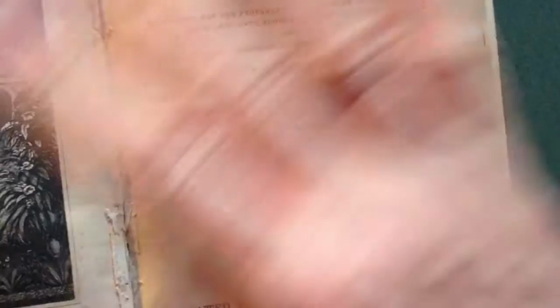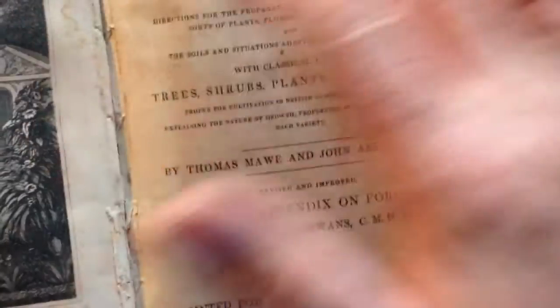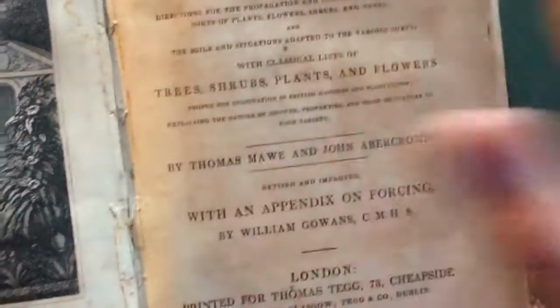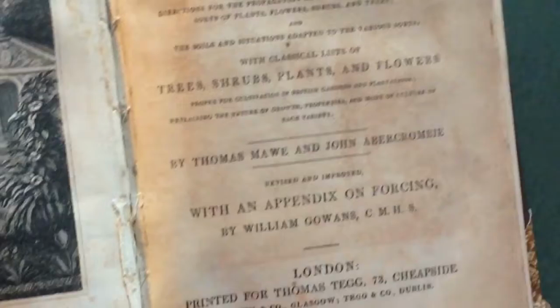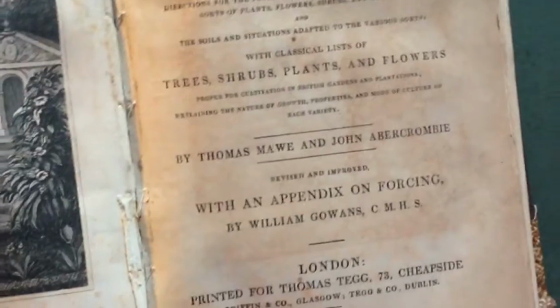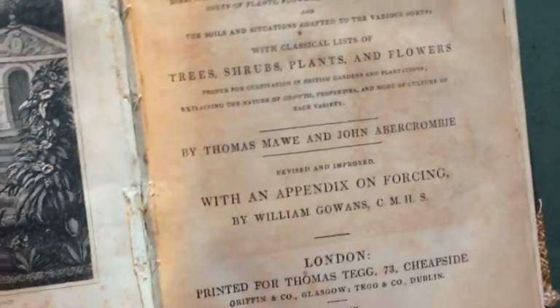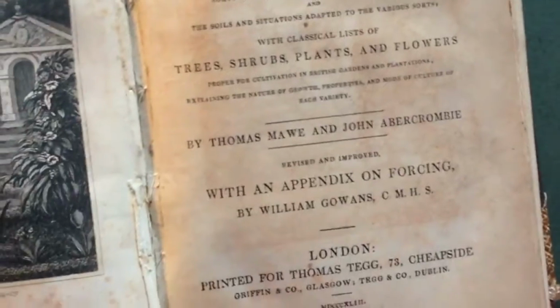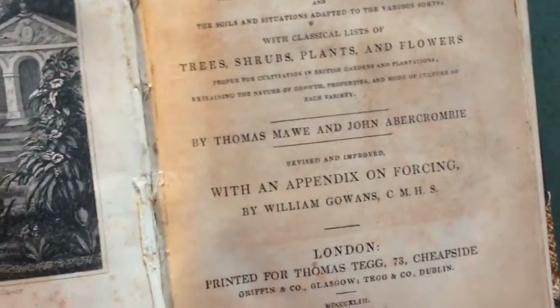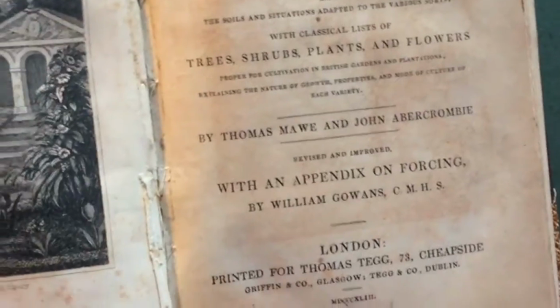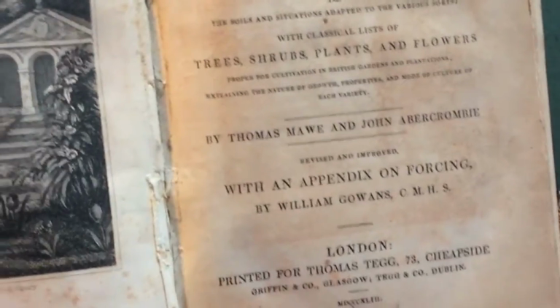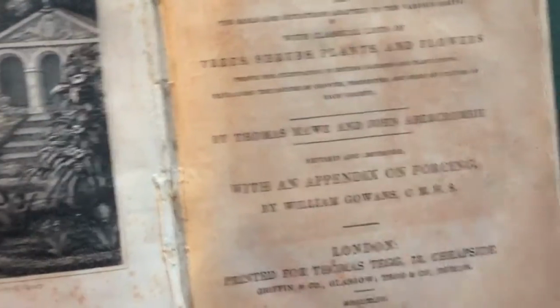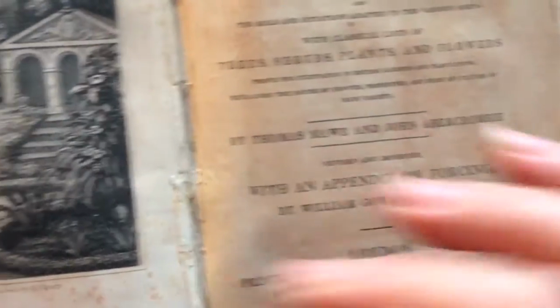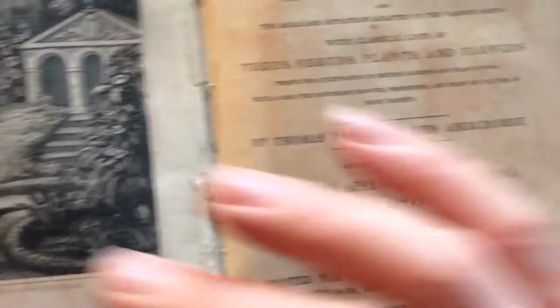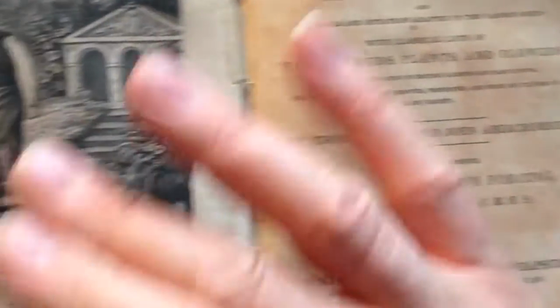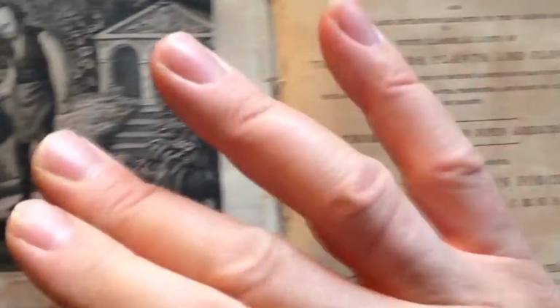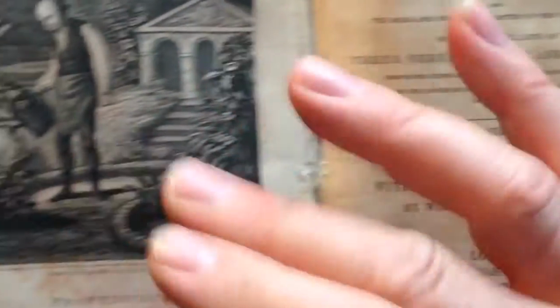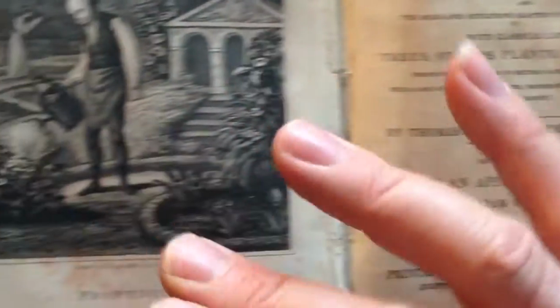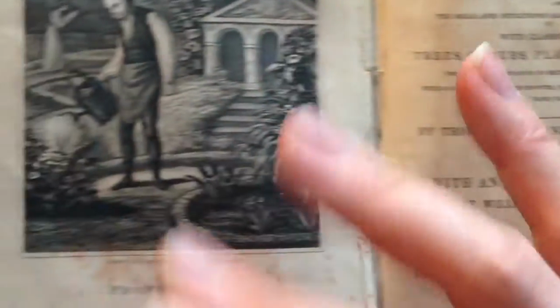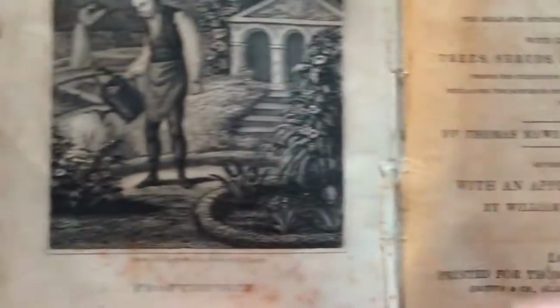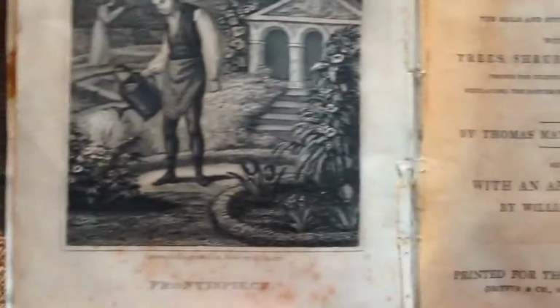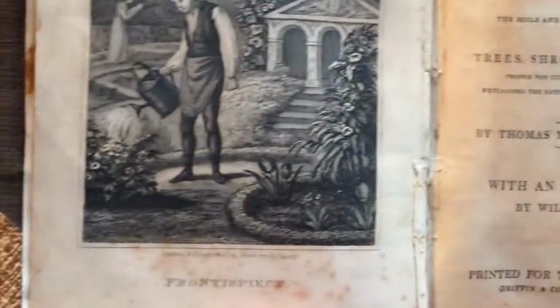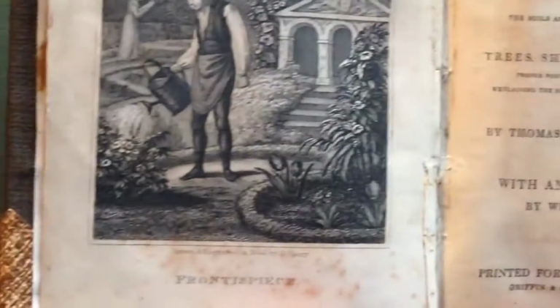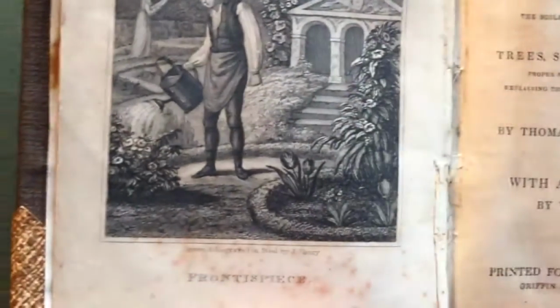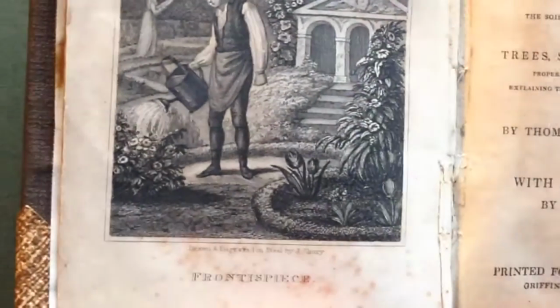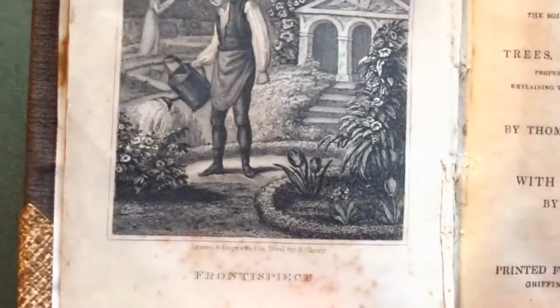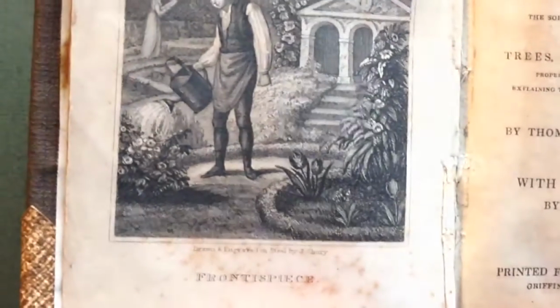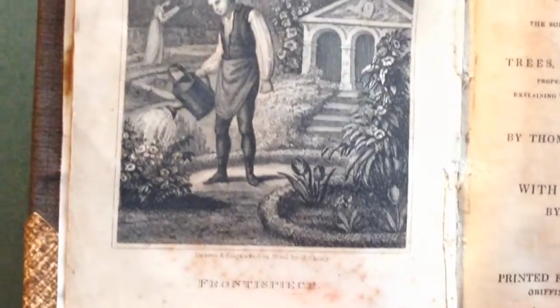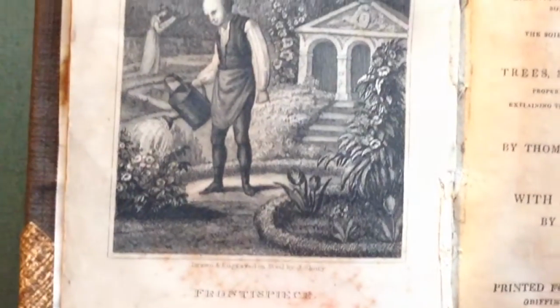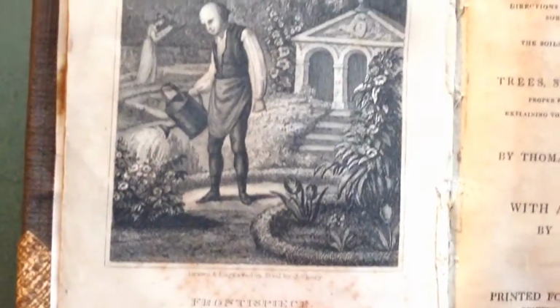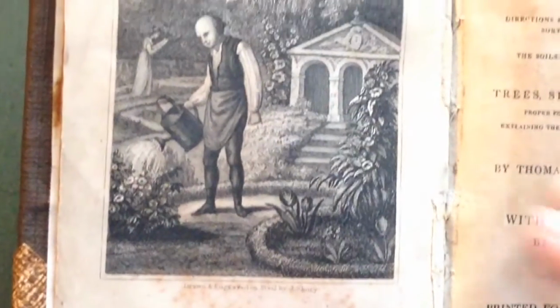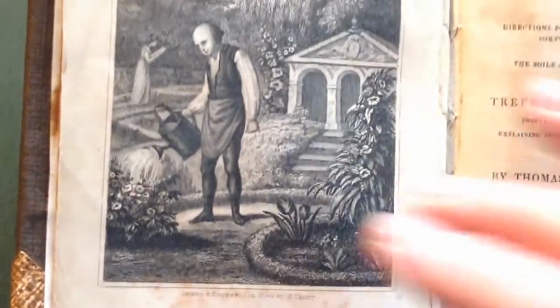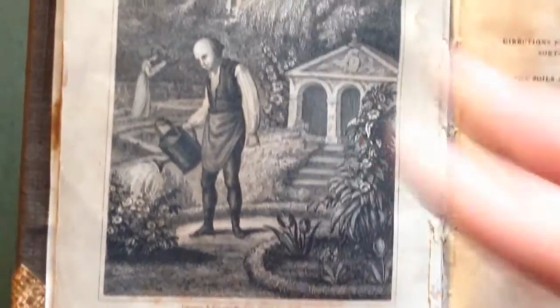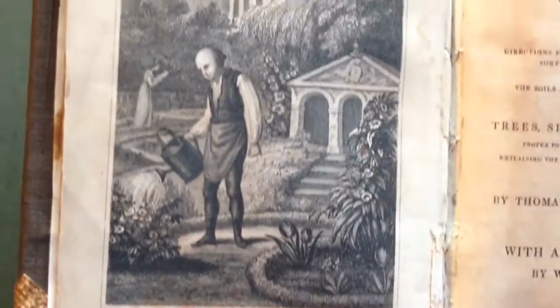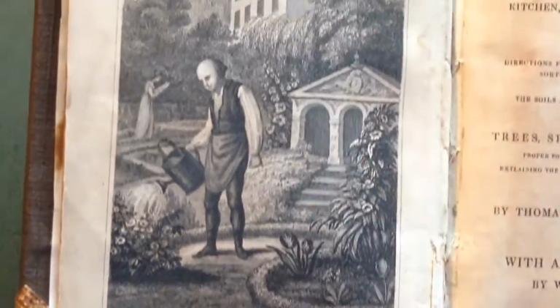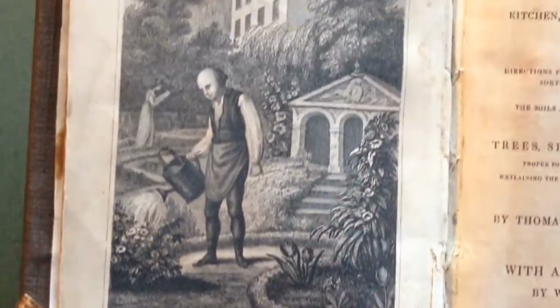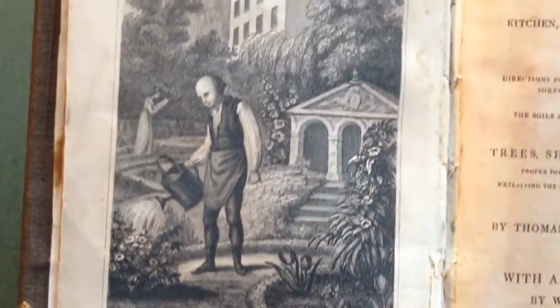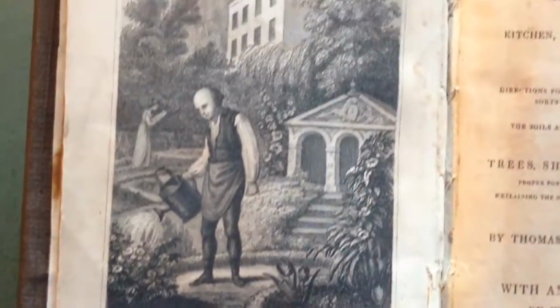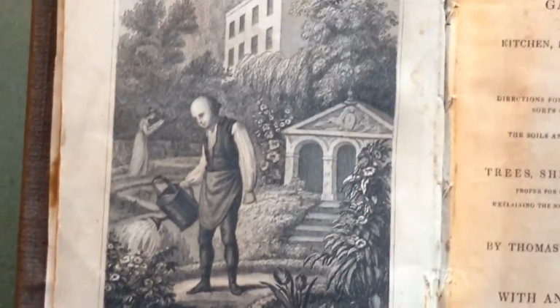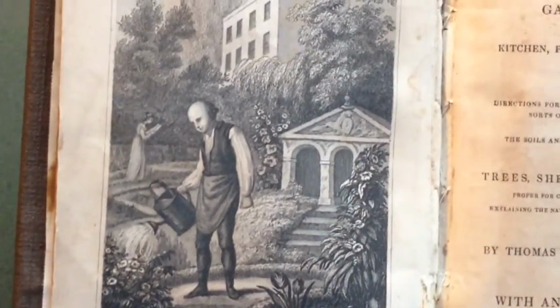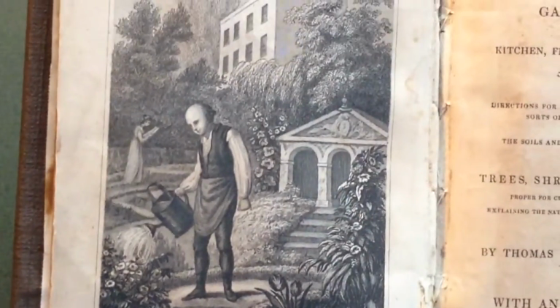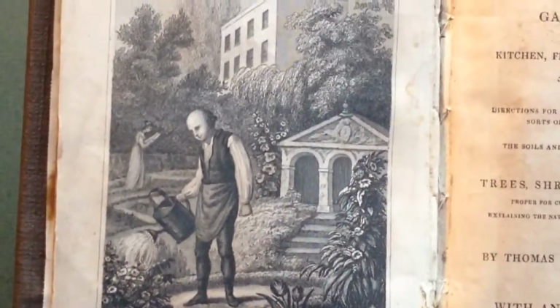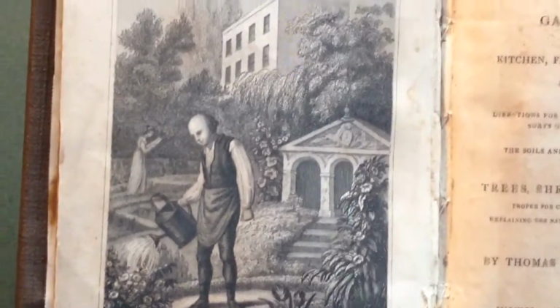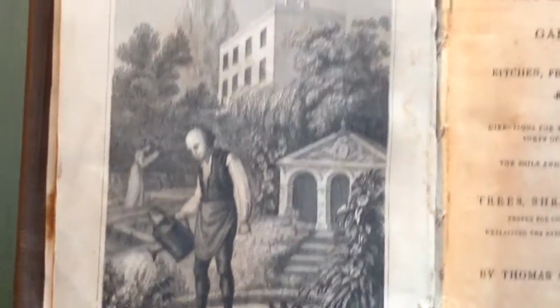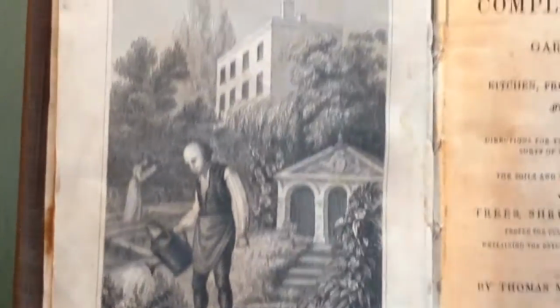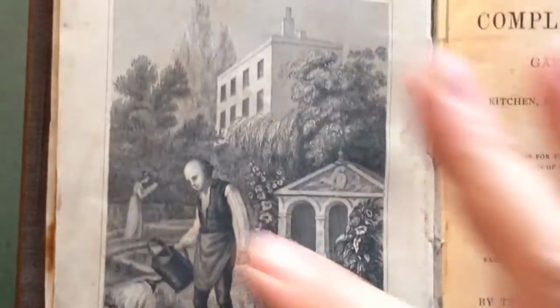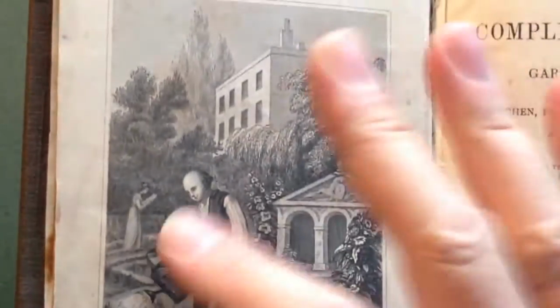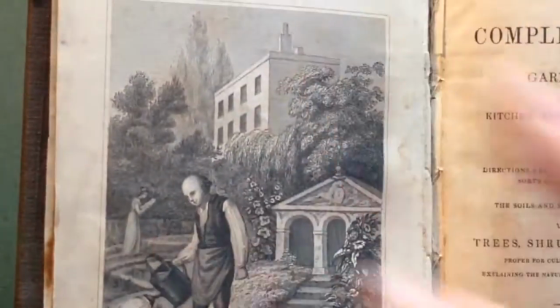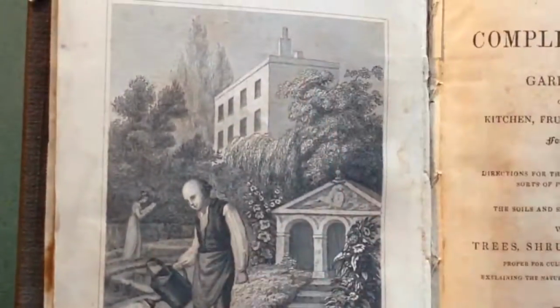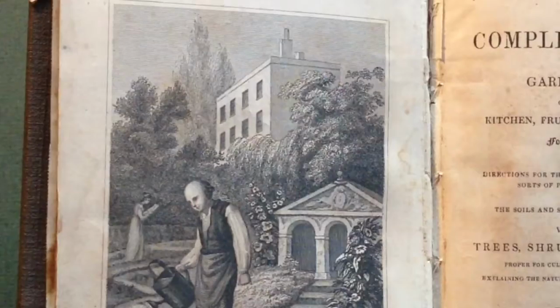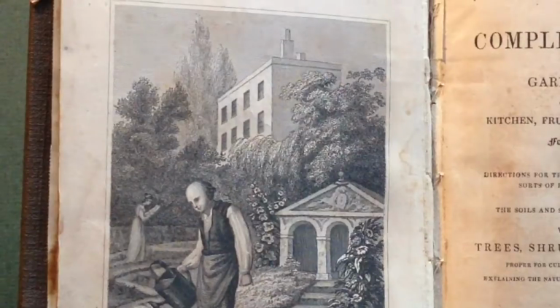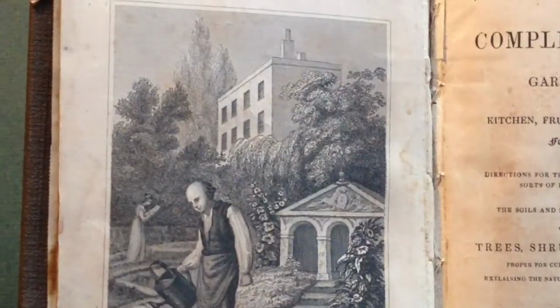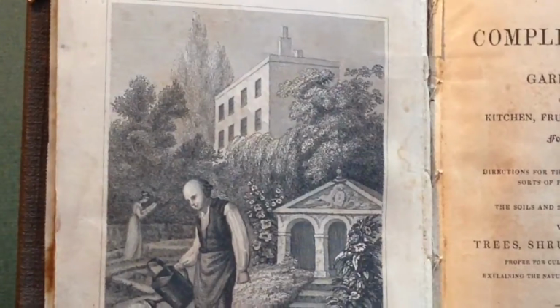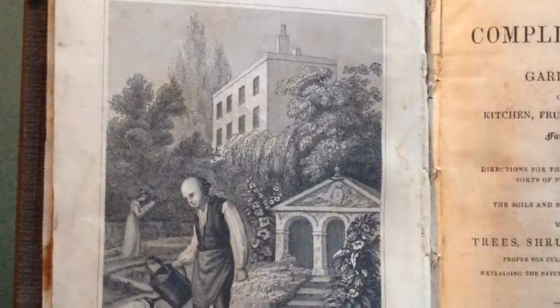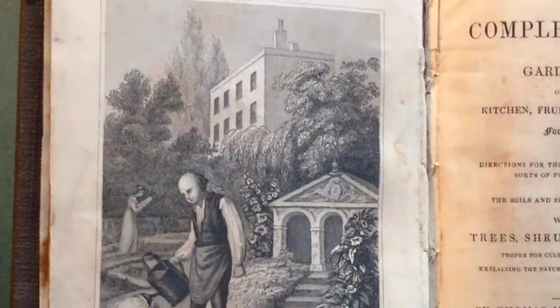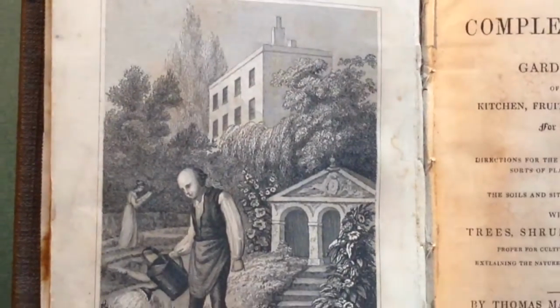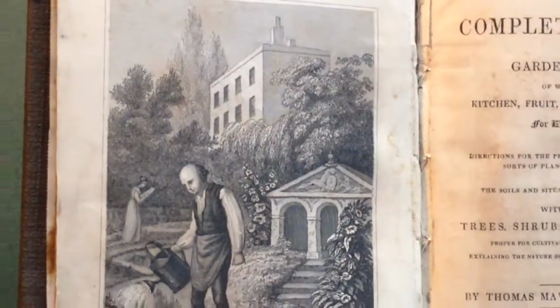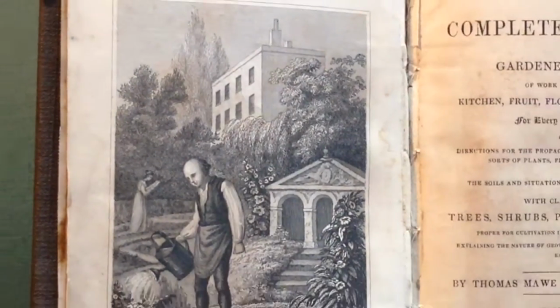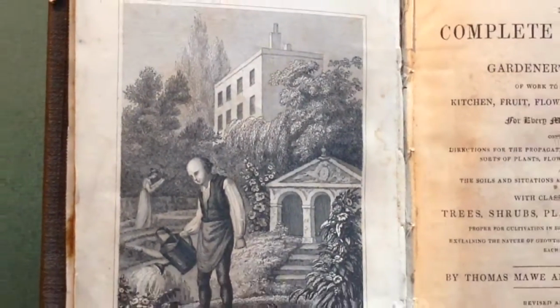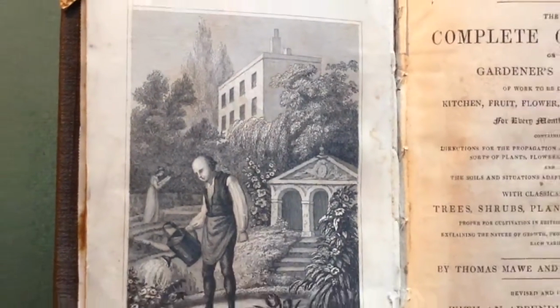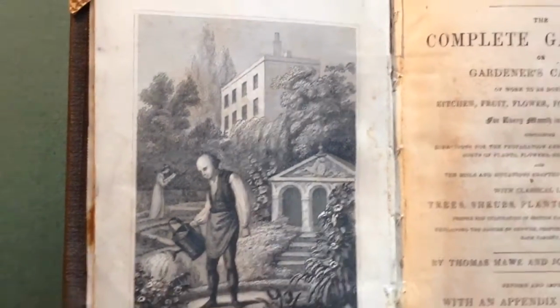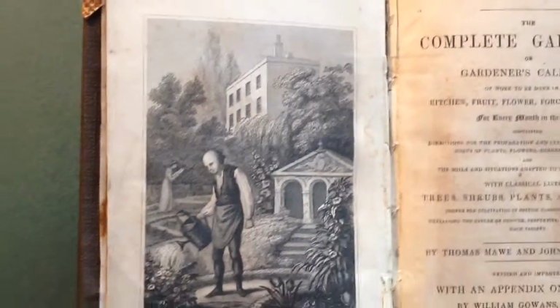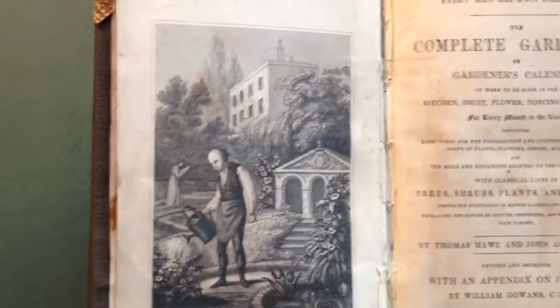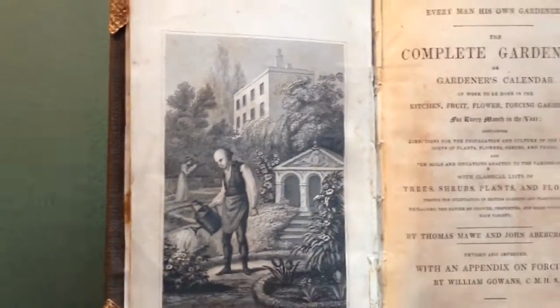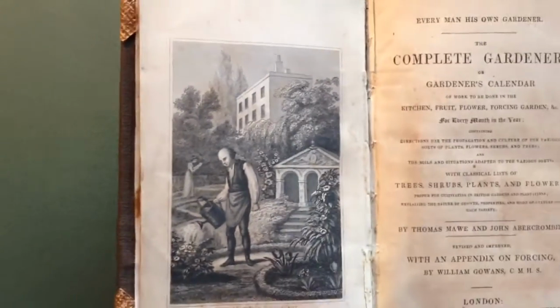Delightful title page of a man watering — a gardener watering the plants in this genteel garden, with a lady in the background reading the newspaper or something.